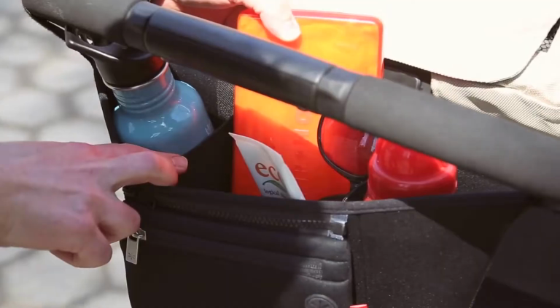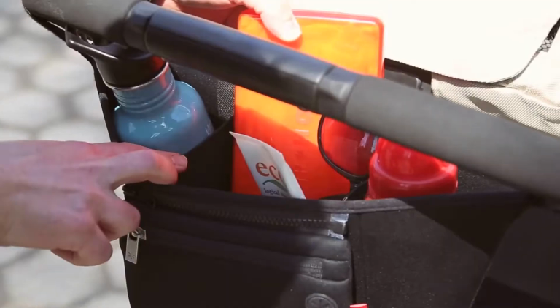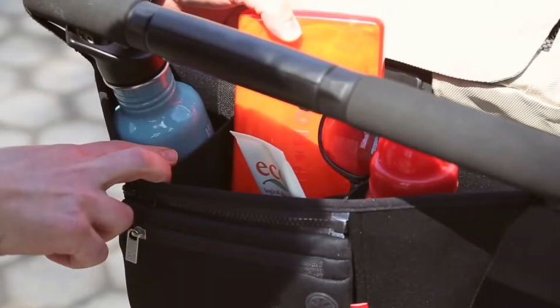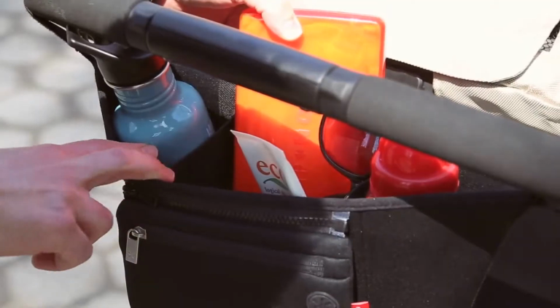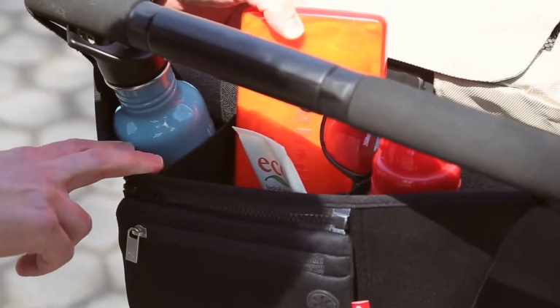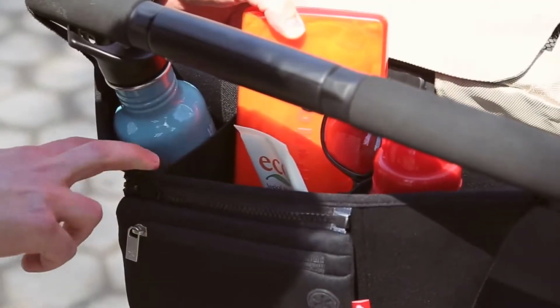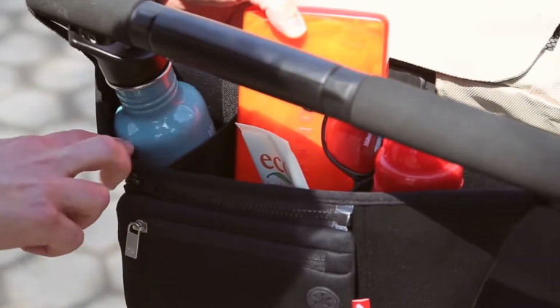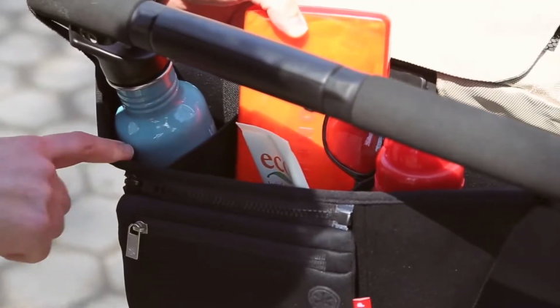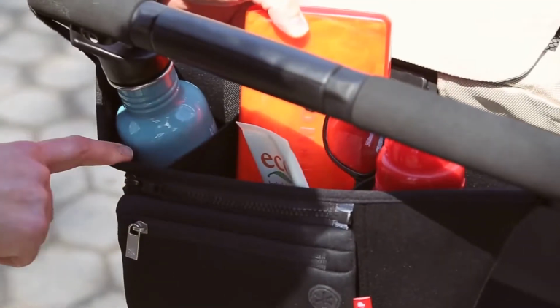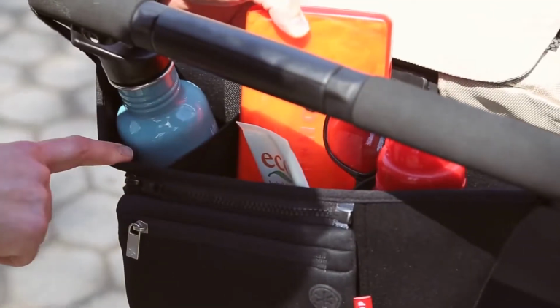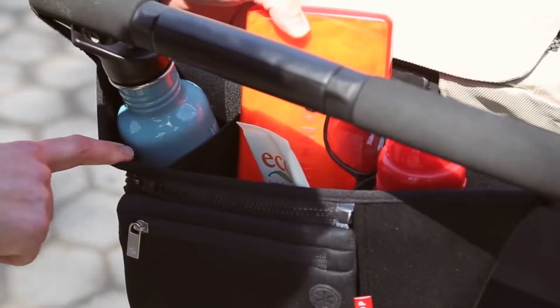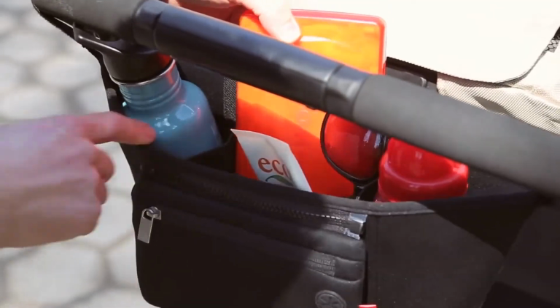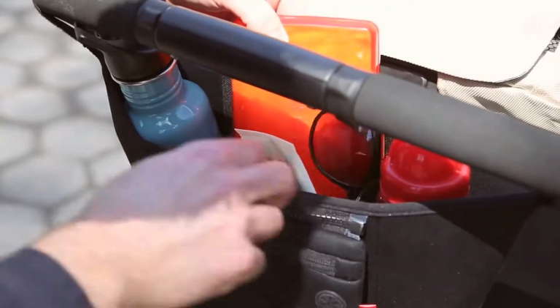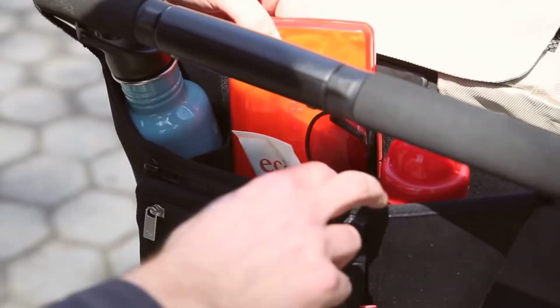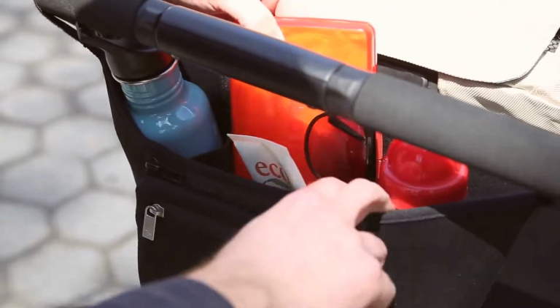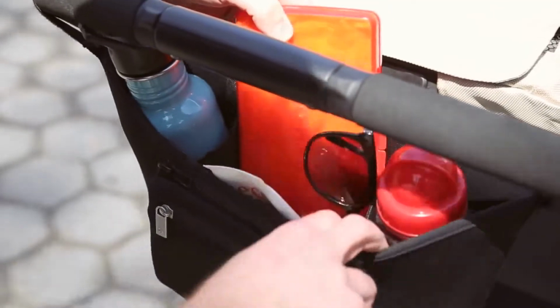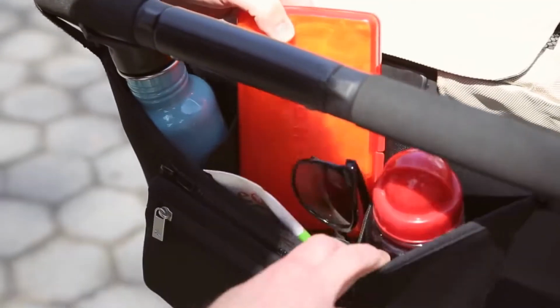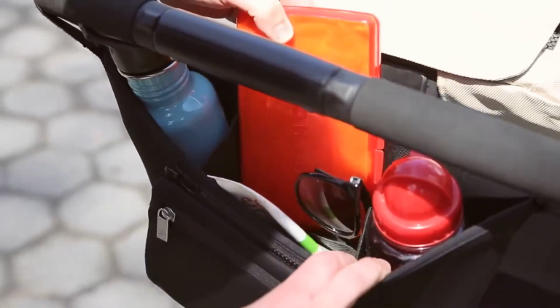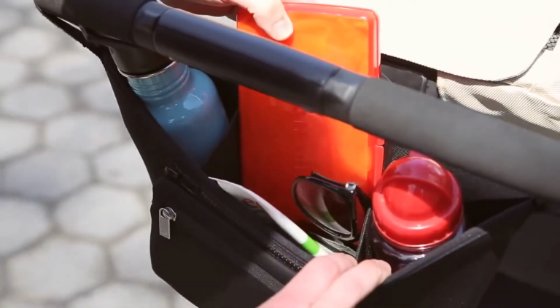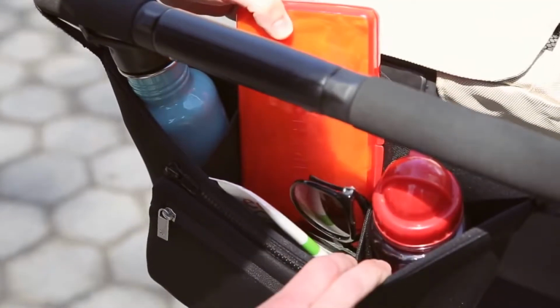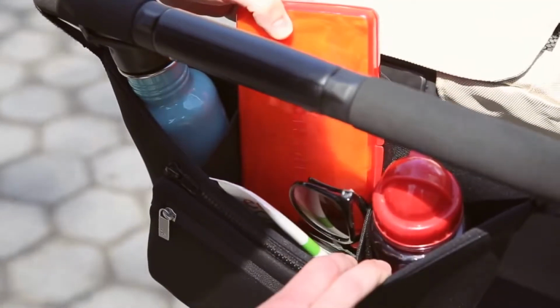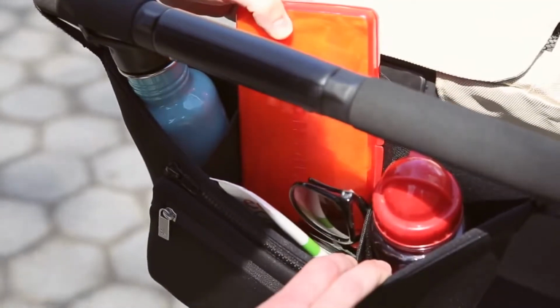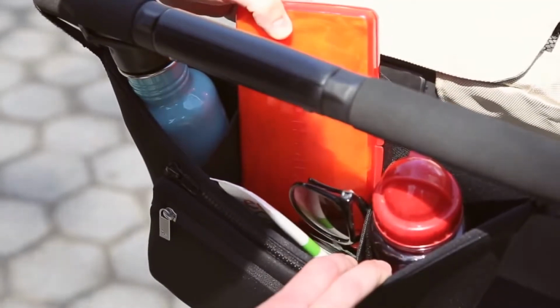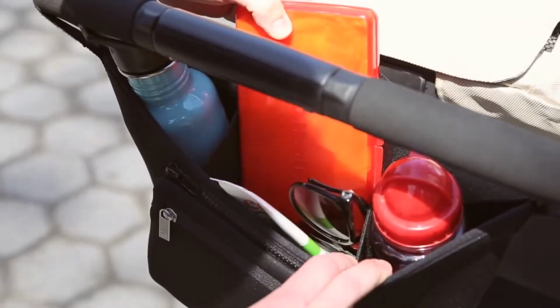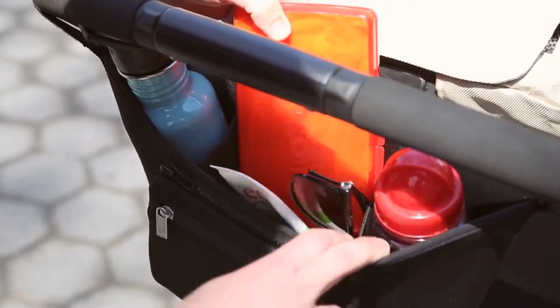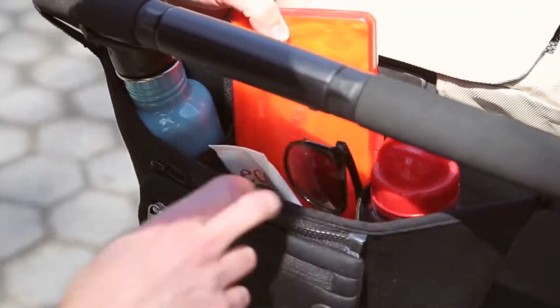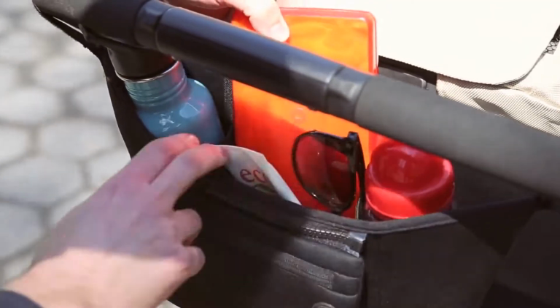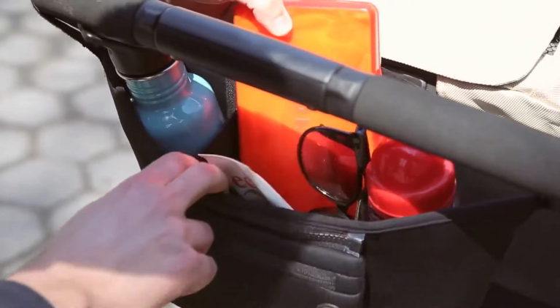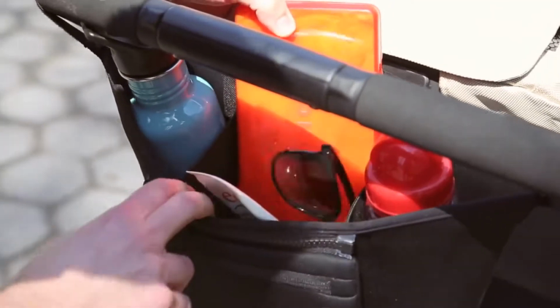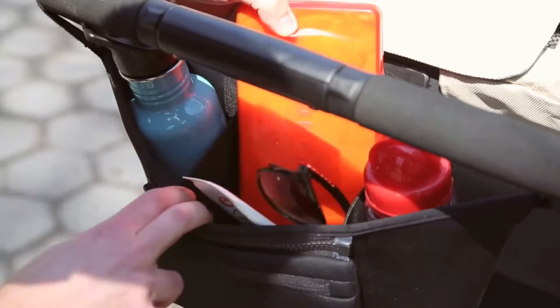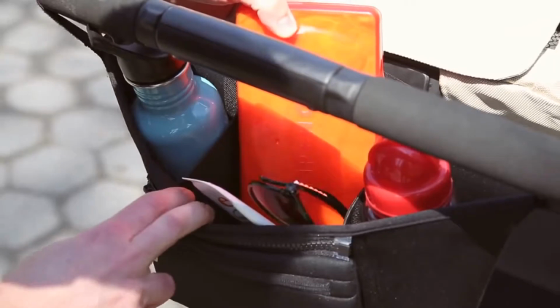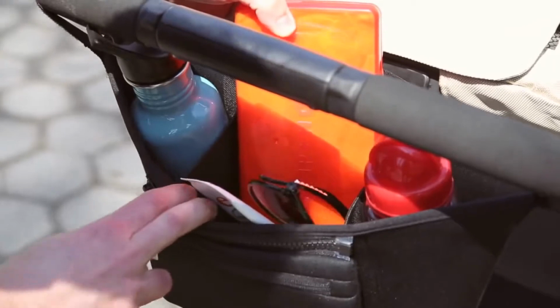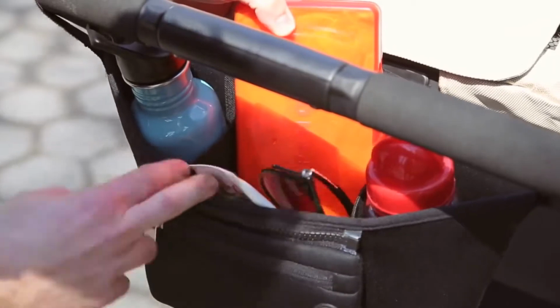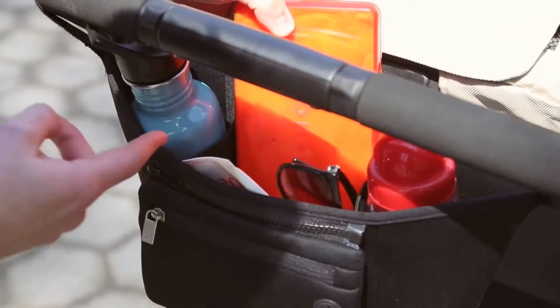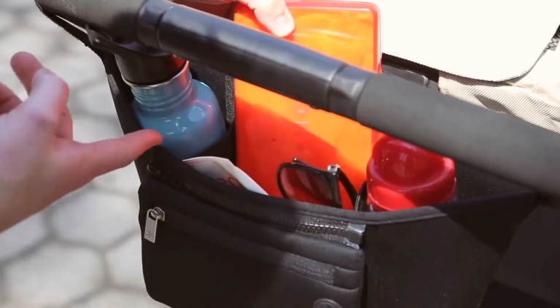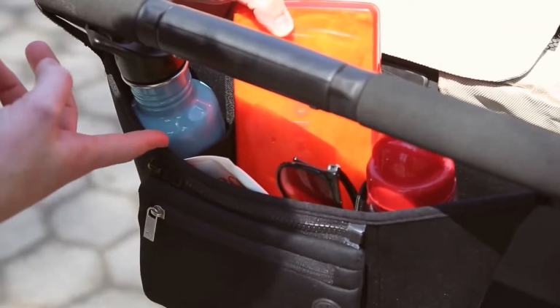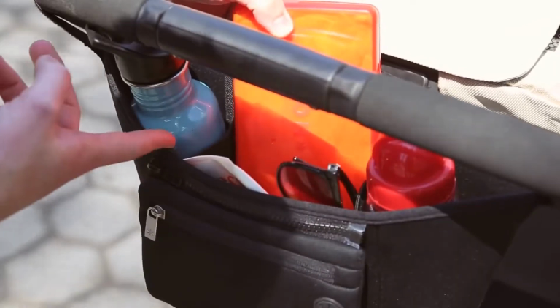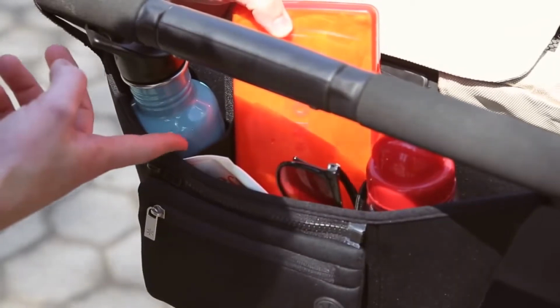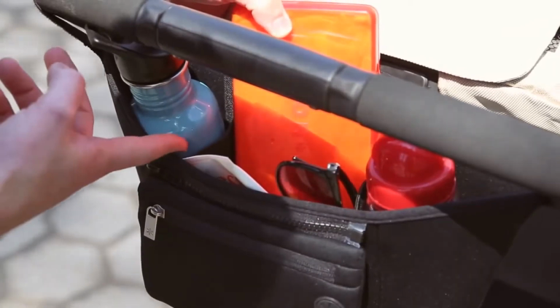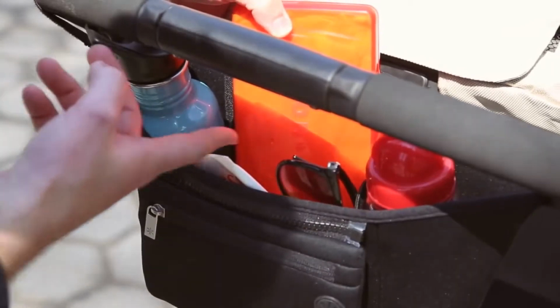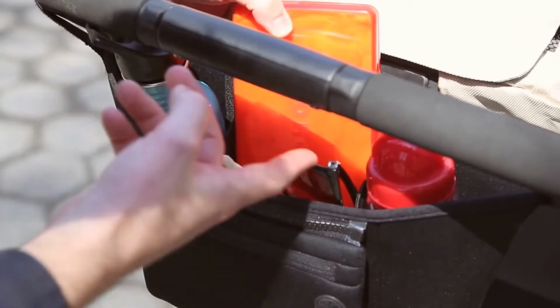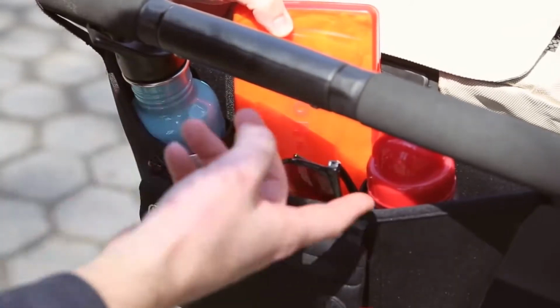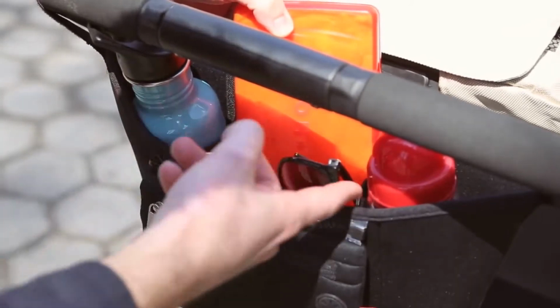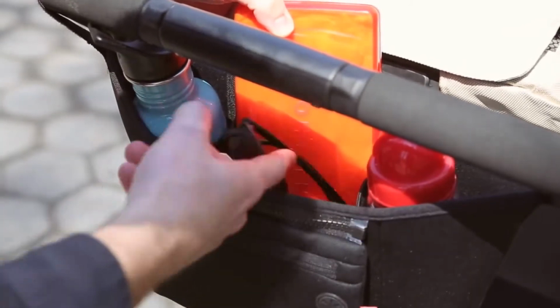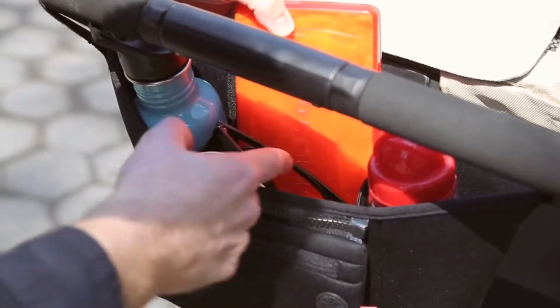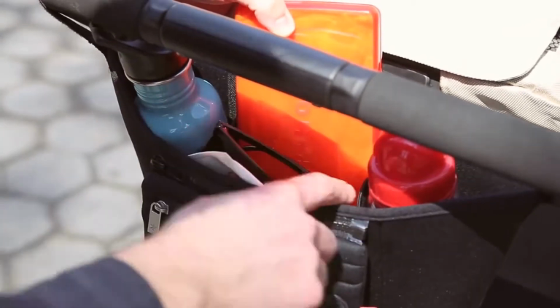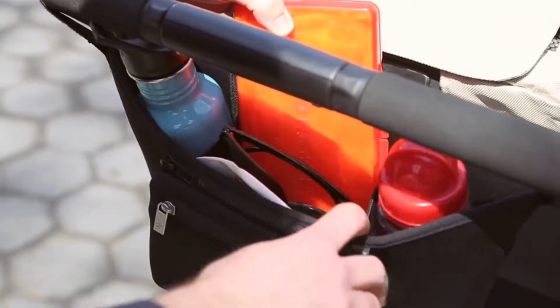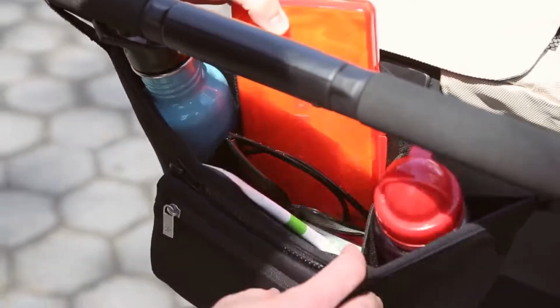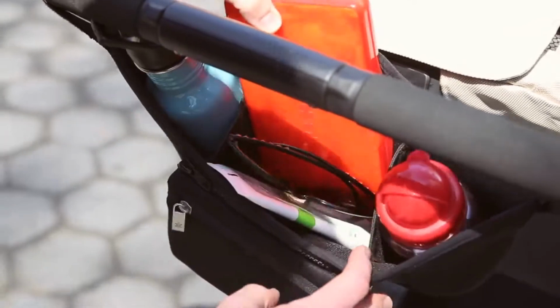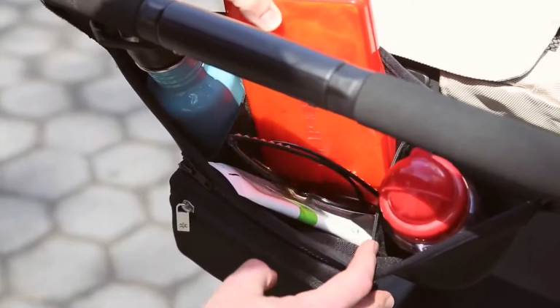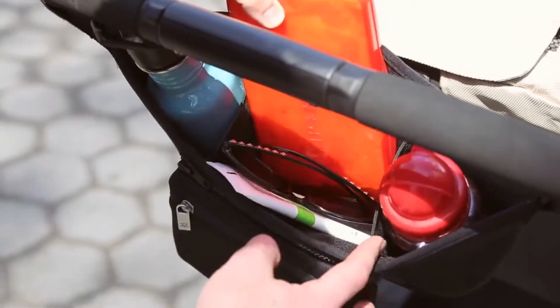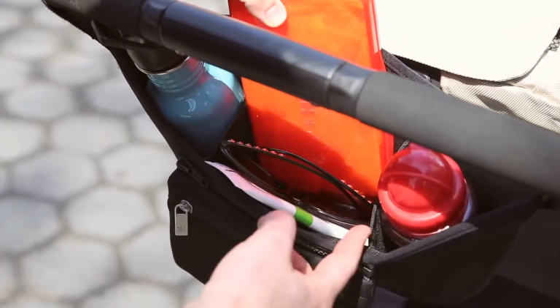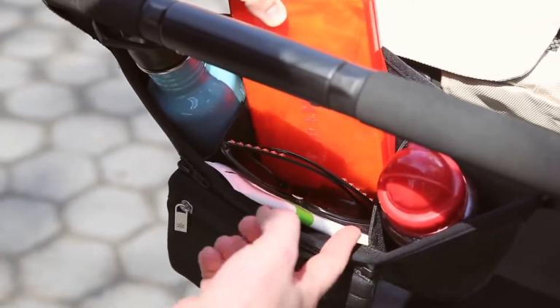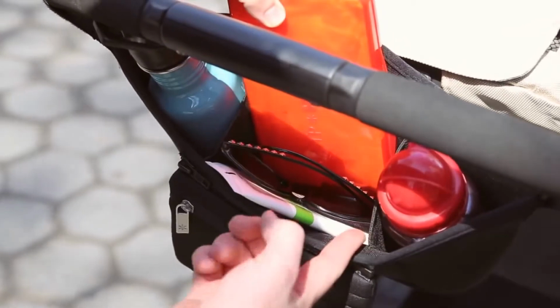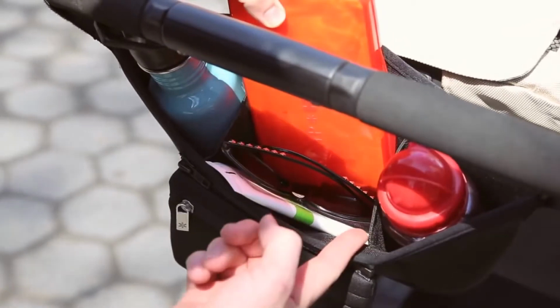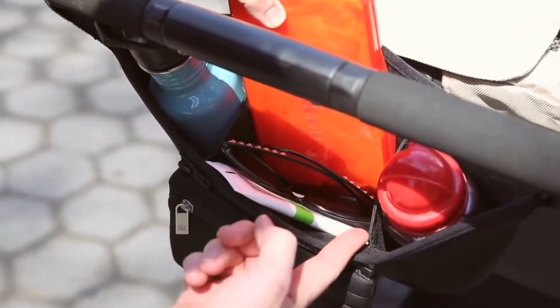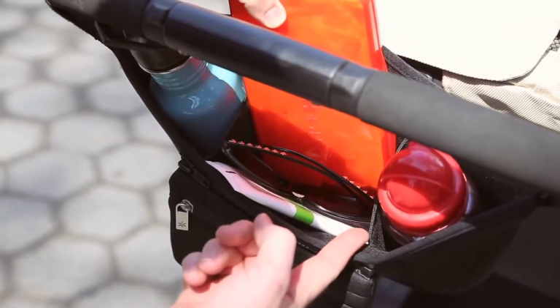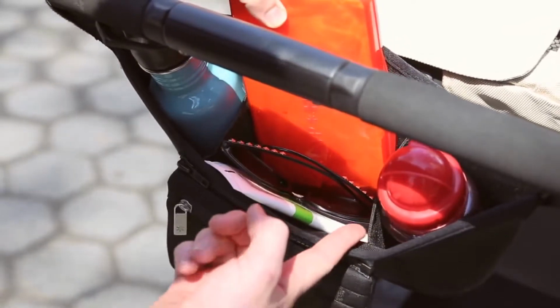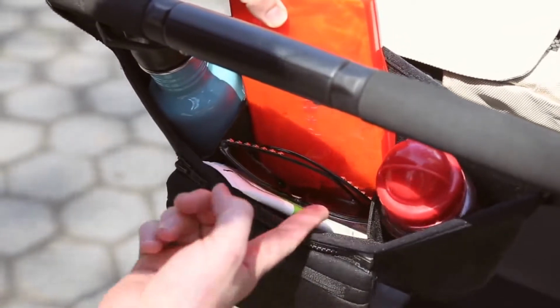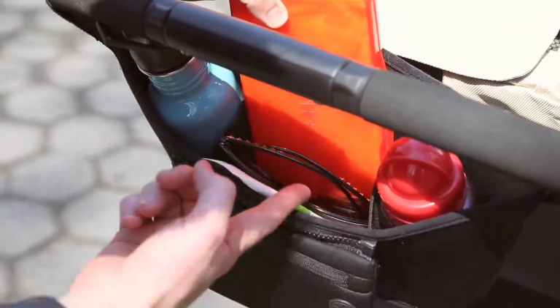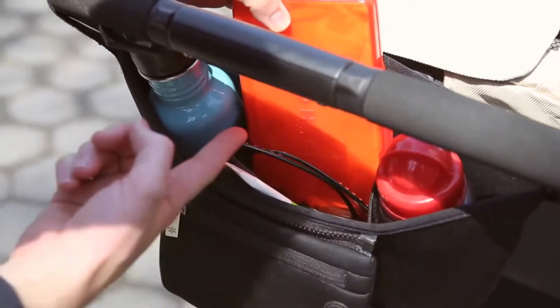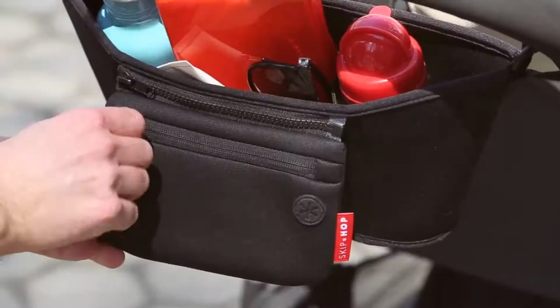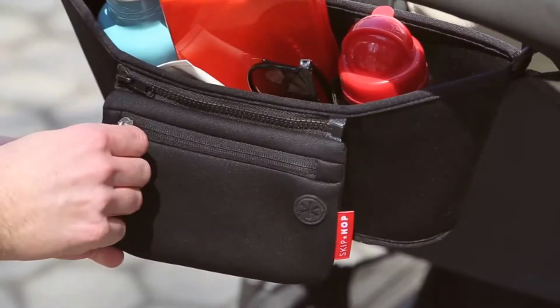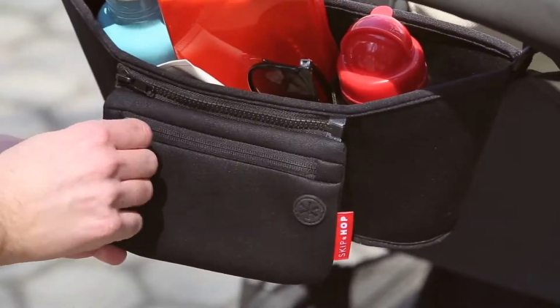The Grab & Go is divided into three areas. You have two dividers for your beverages. In the middle compartment, you can store your favorite toy or a pair of sunglasses.